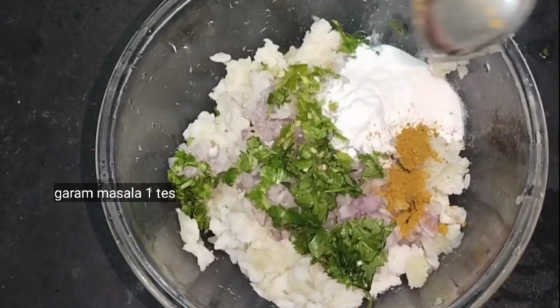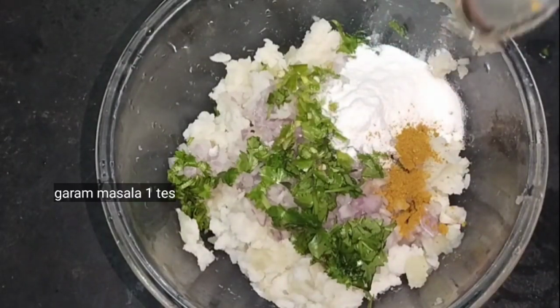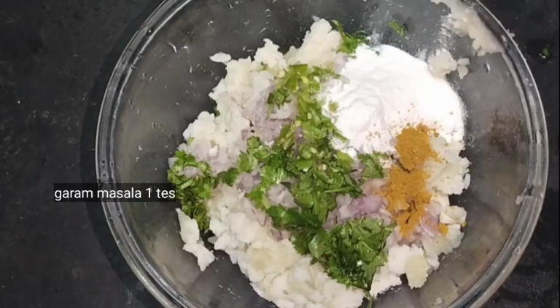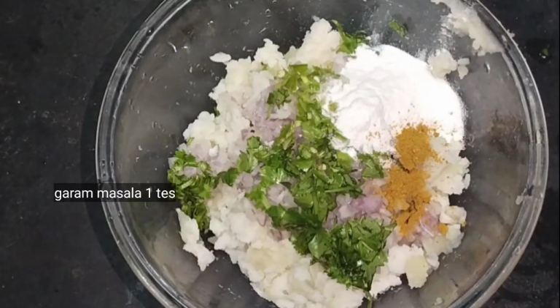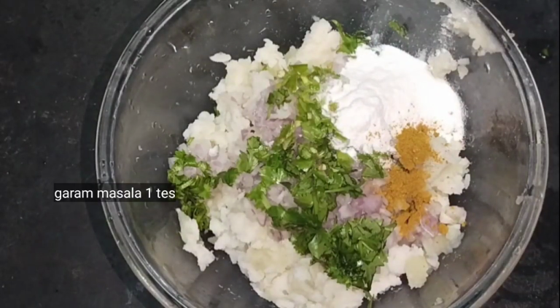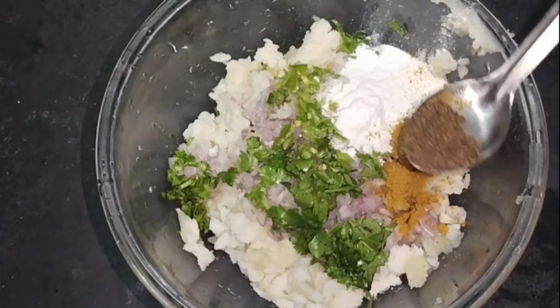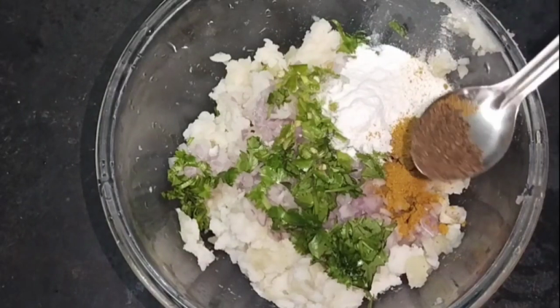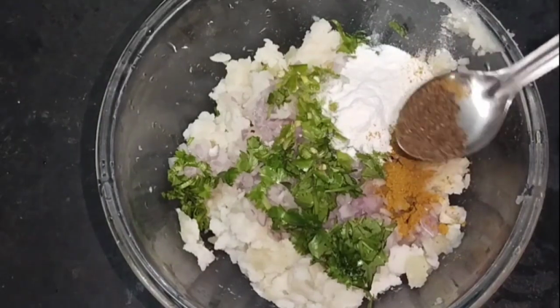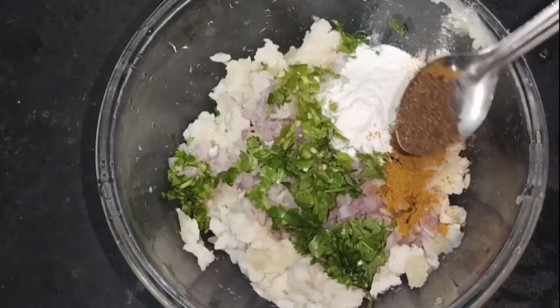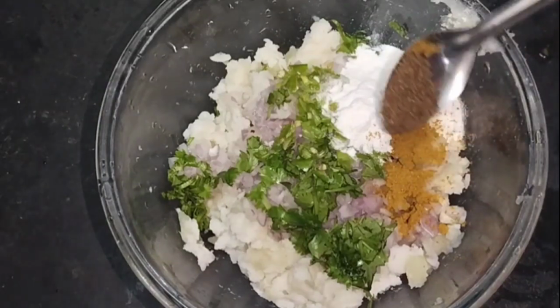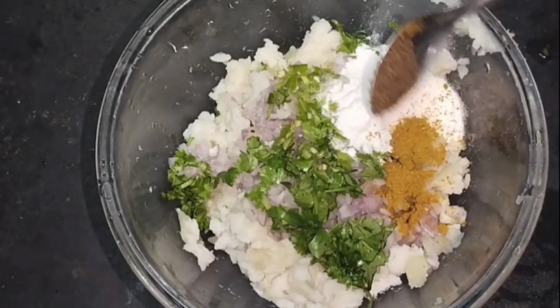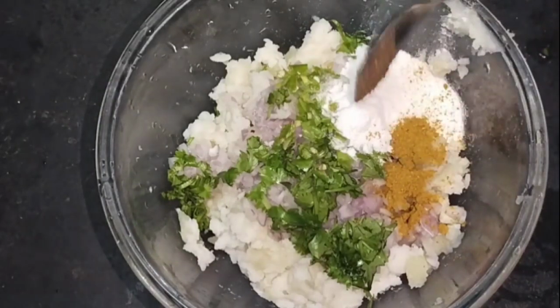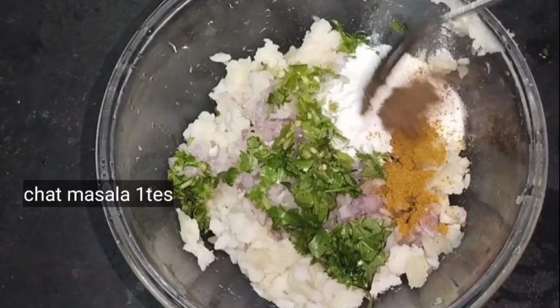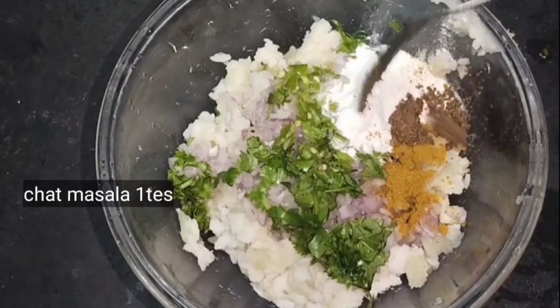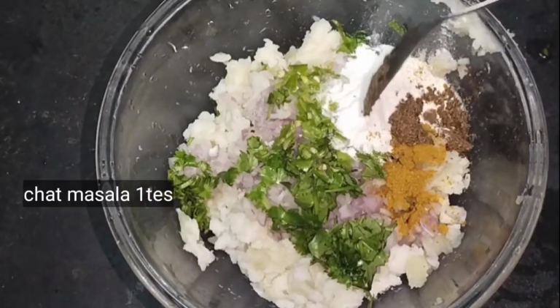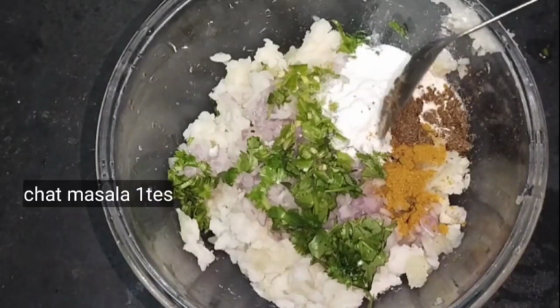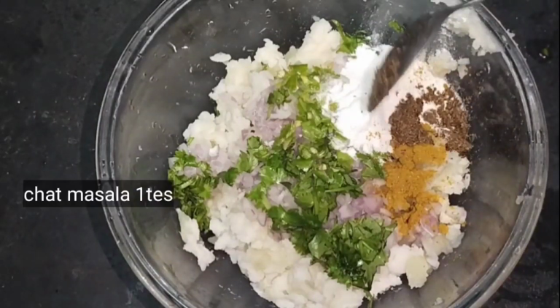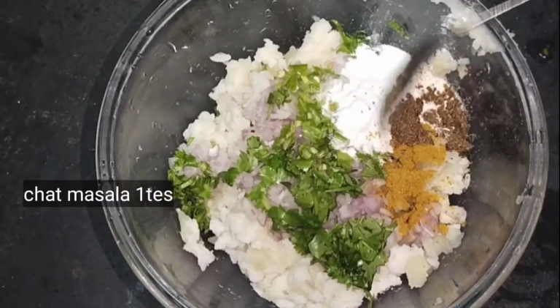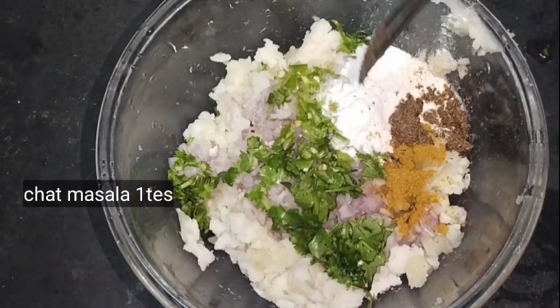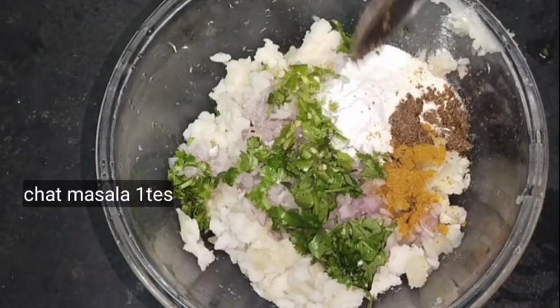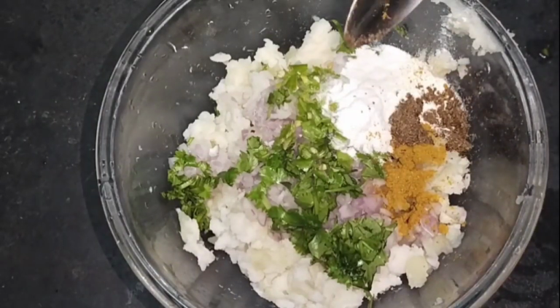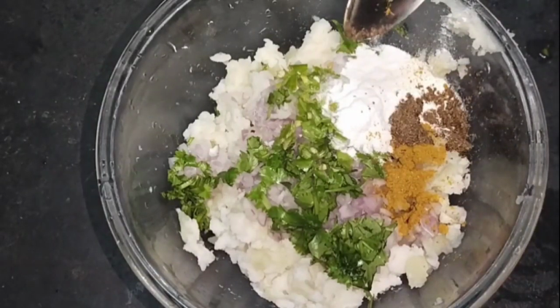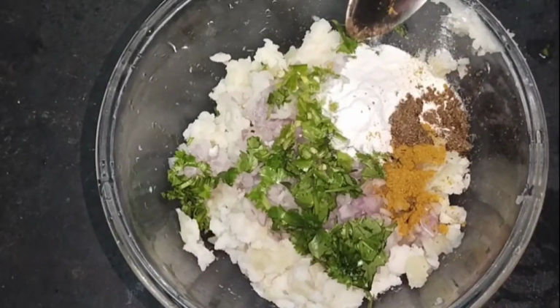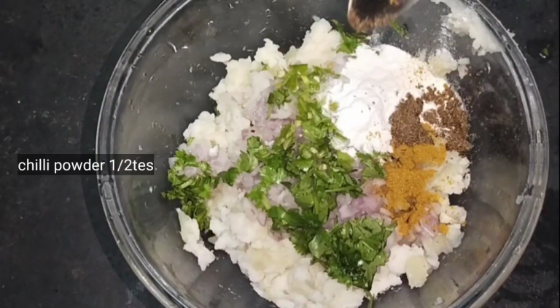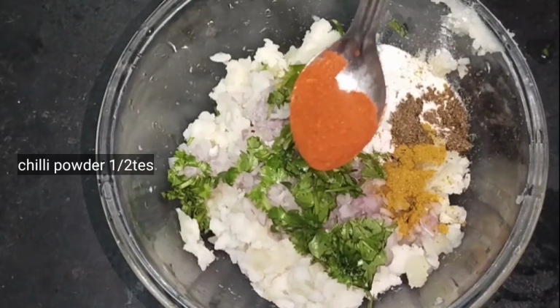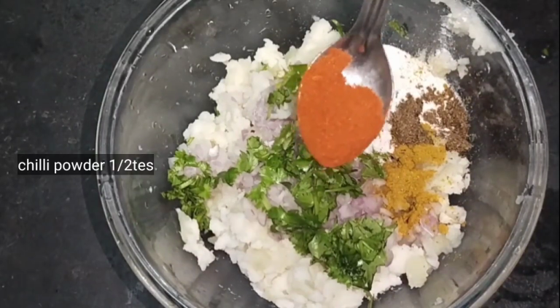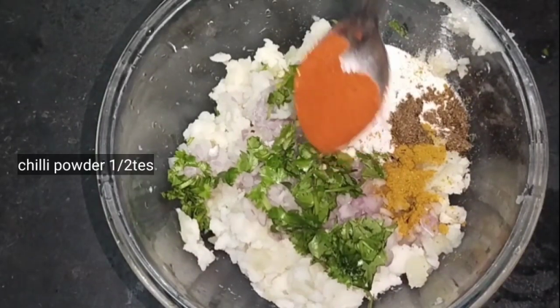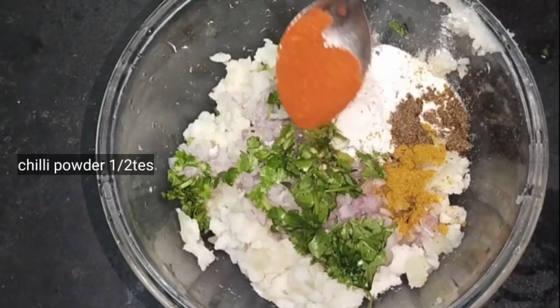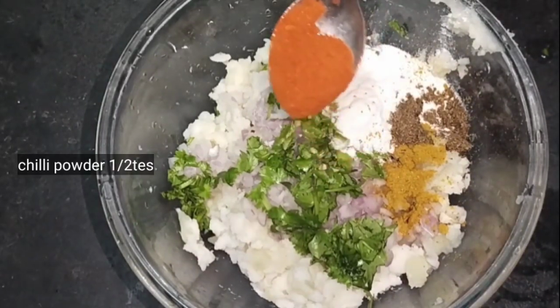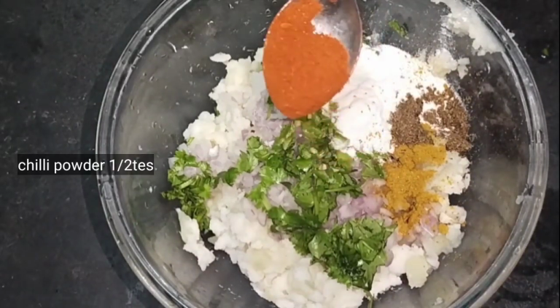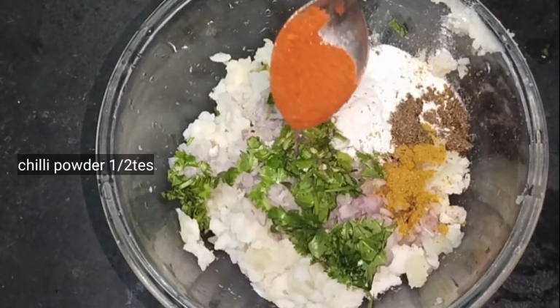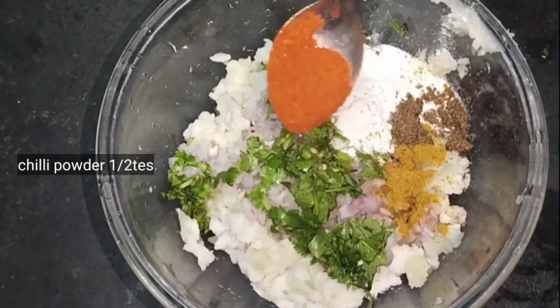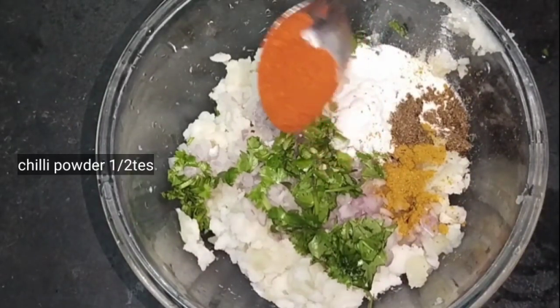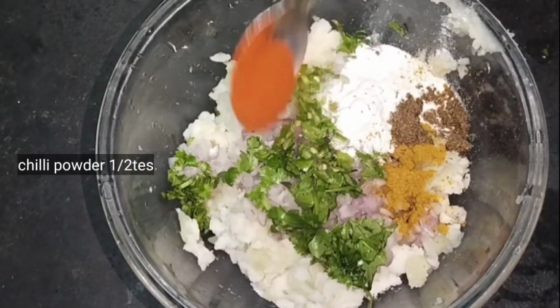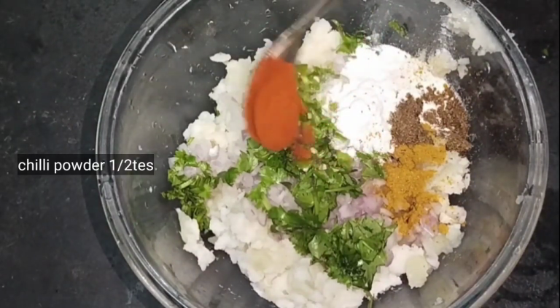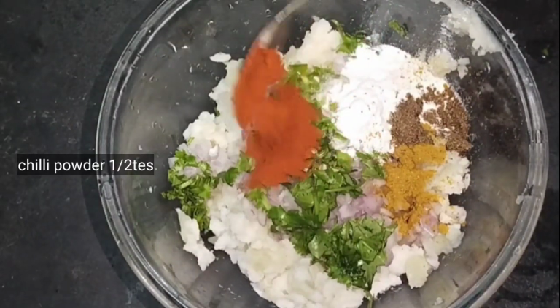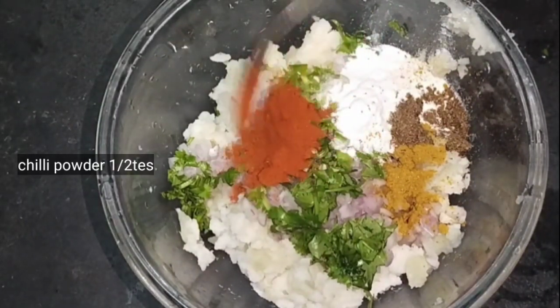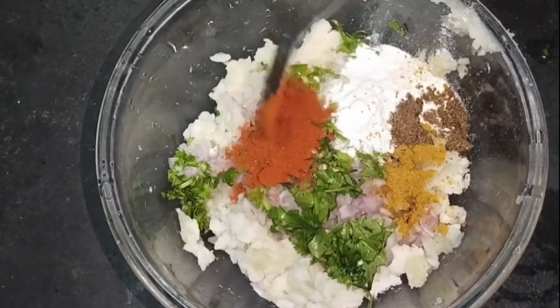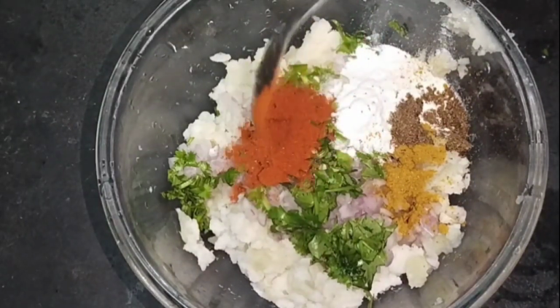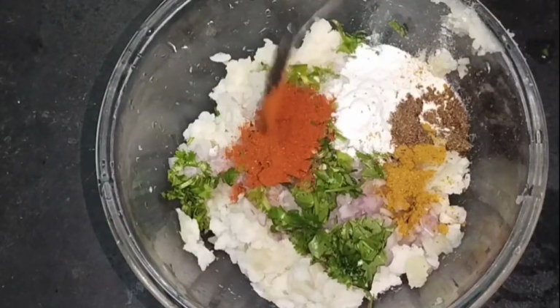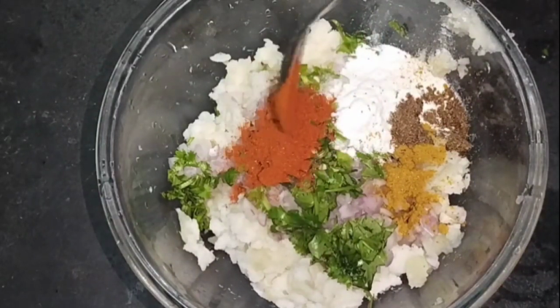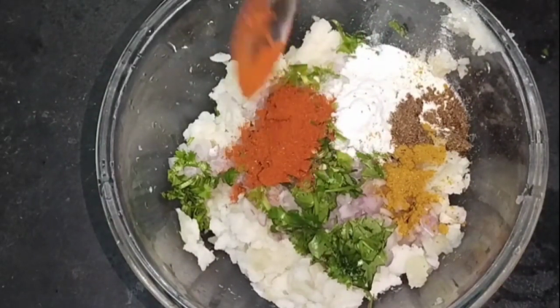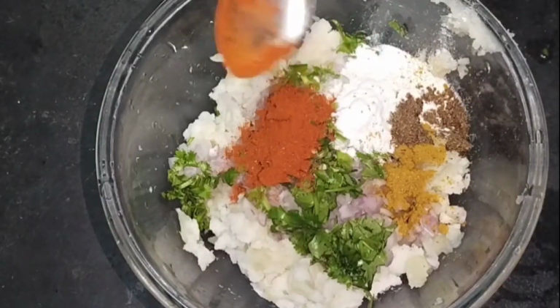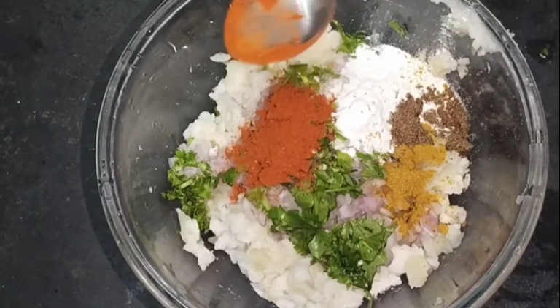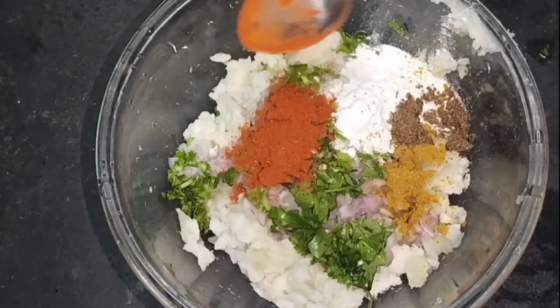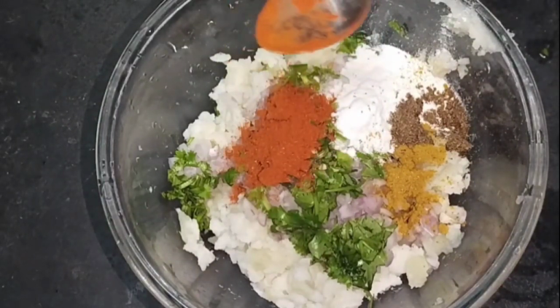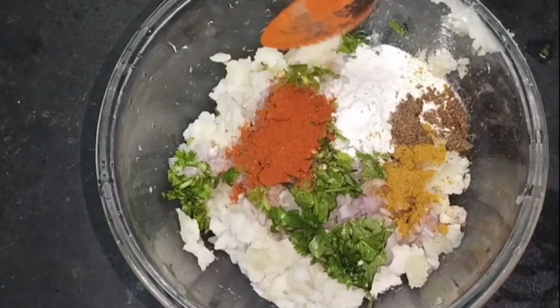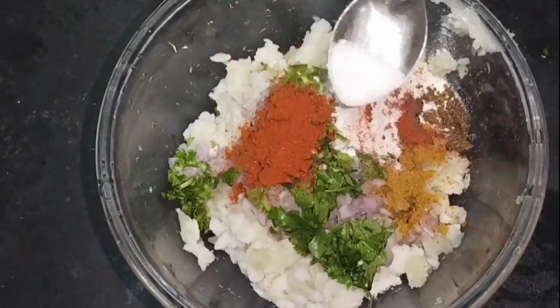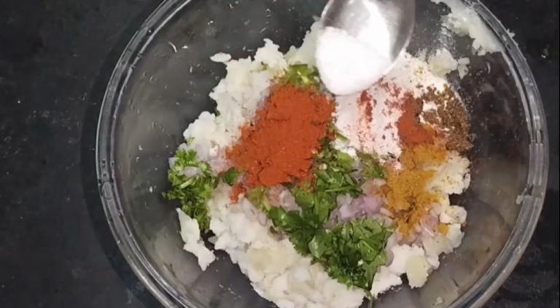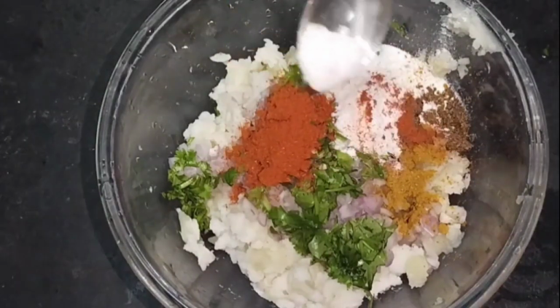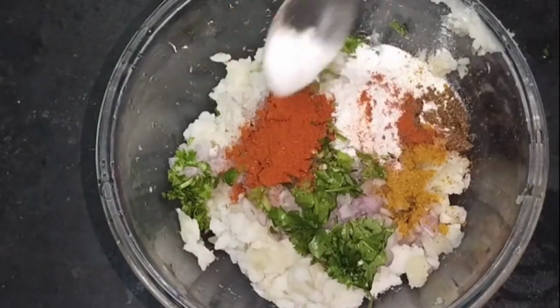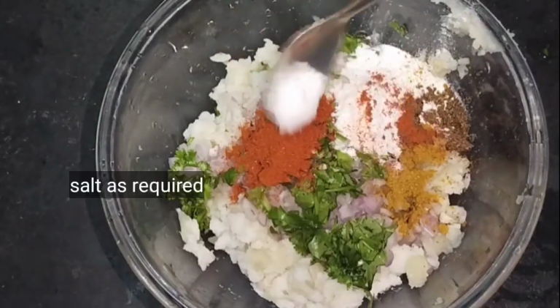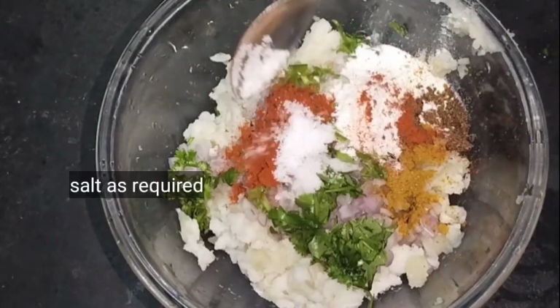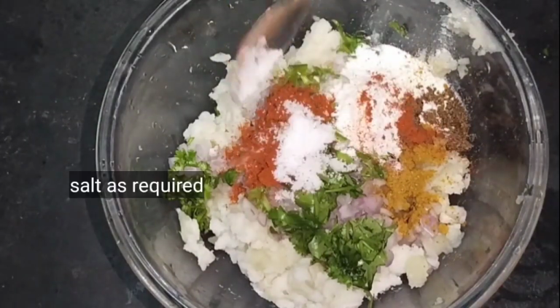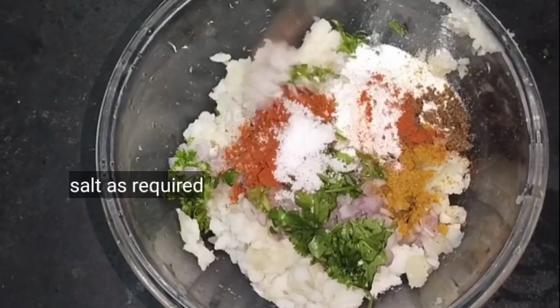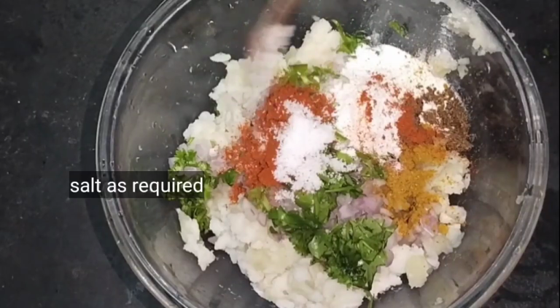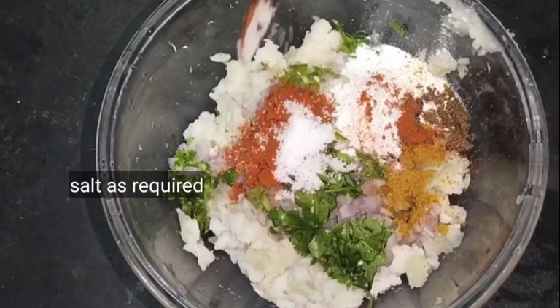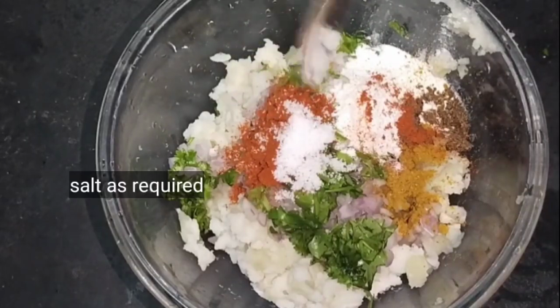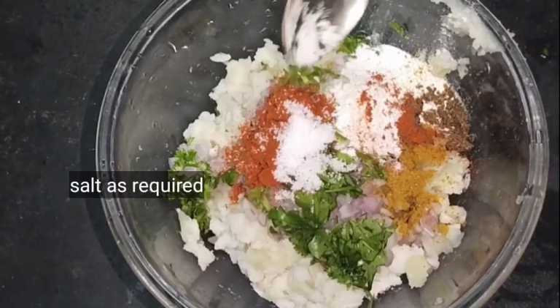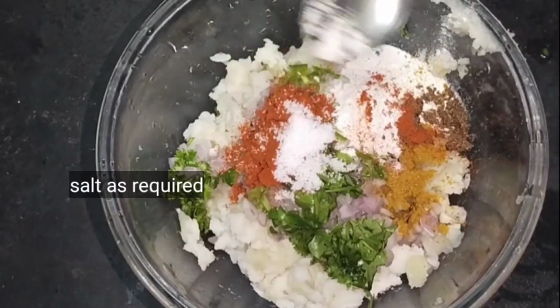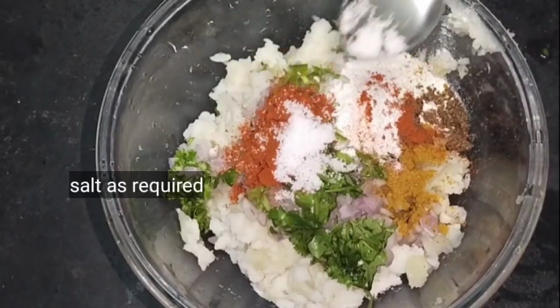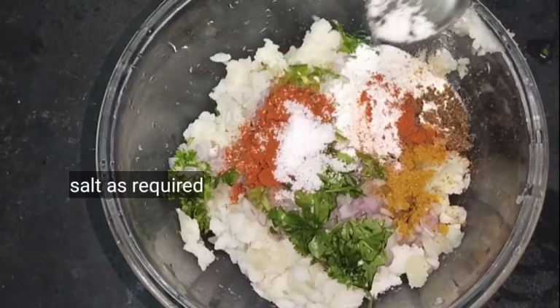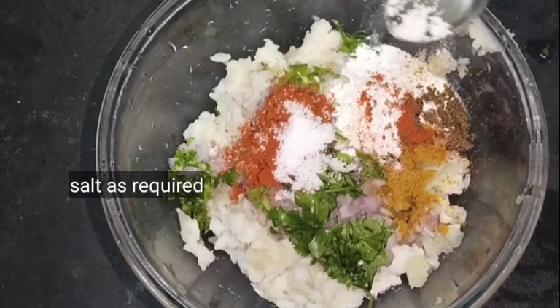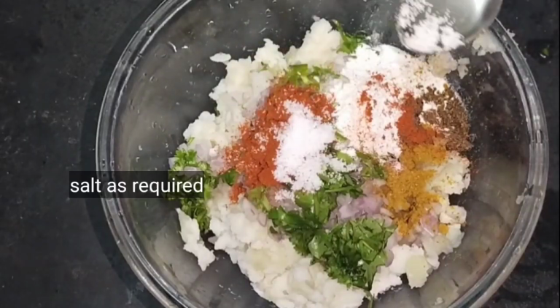Add 1 tsp garam masala, 2 tsp chaat masala, 2 tsp salt, and mix to taste.